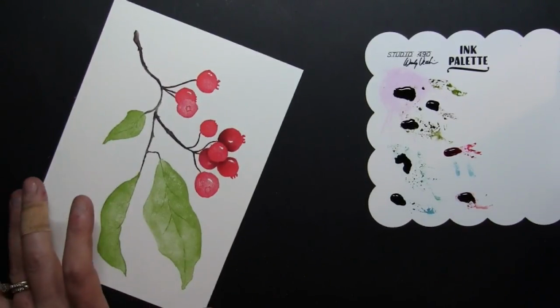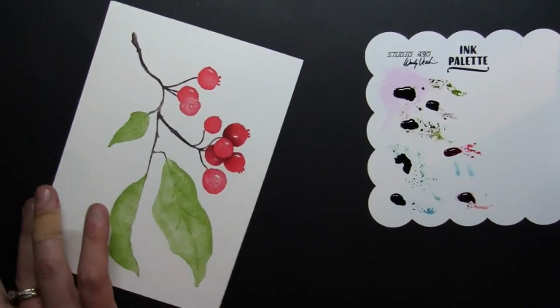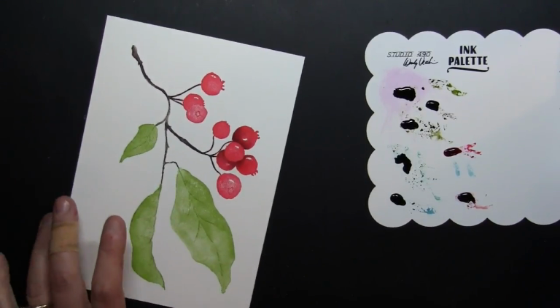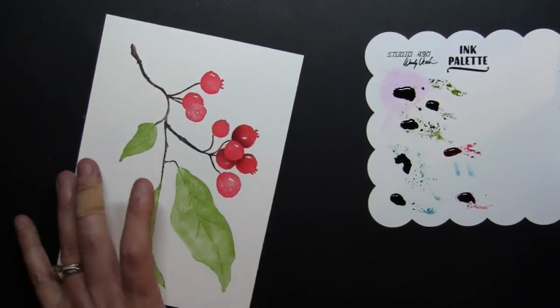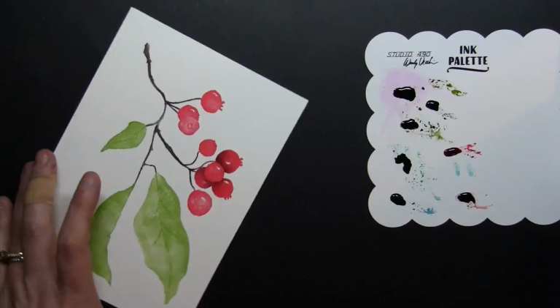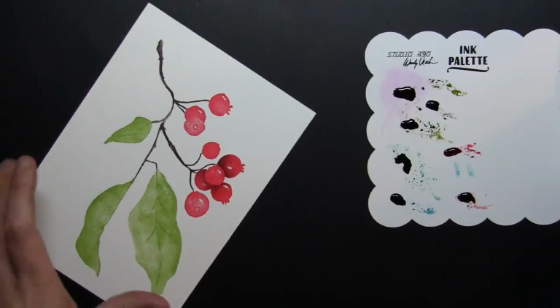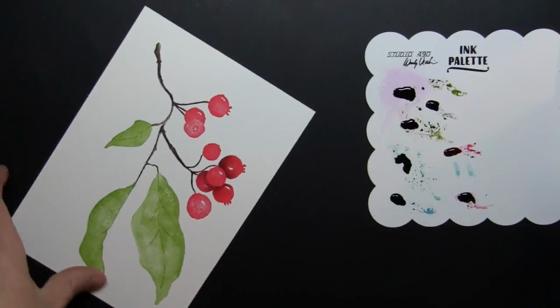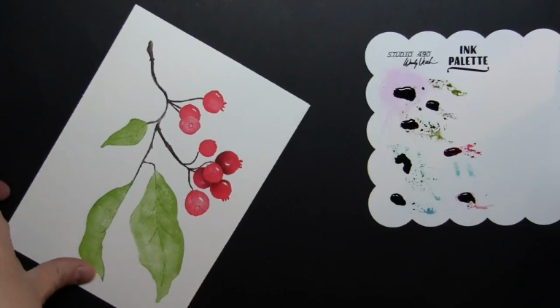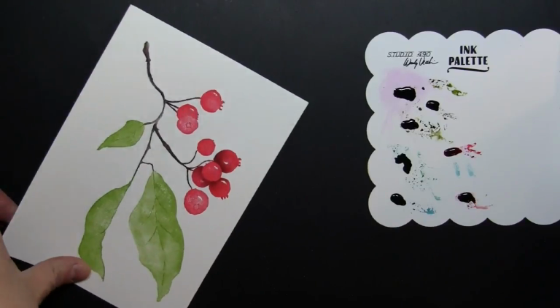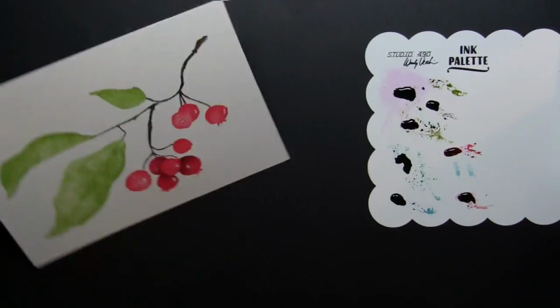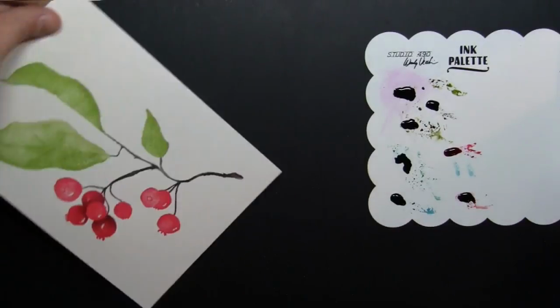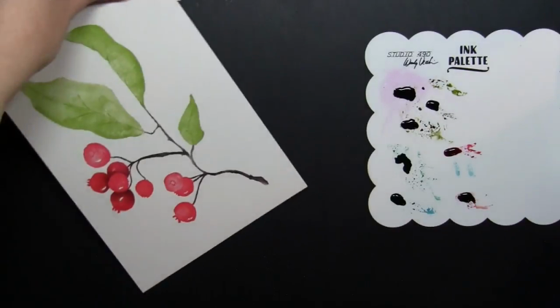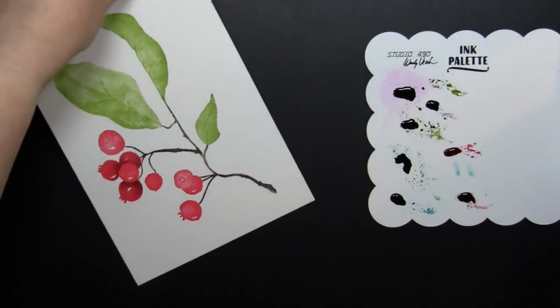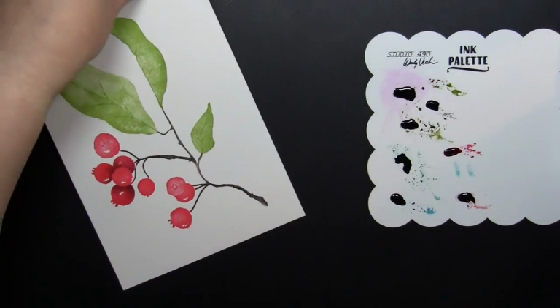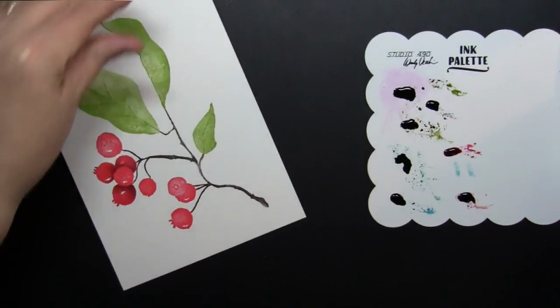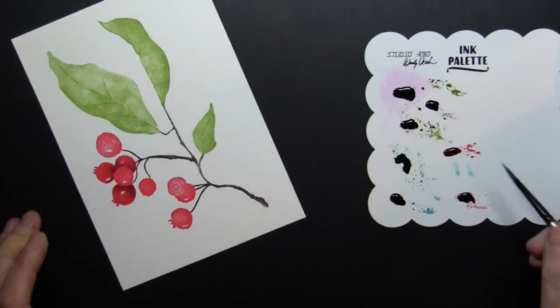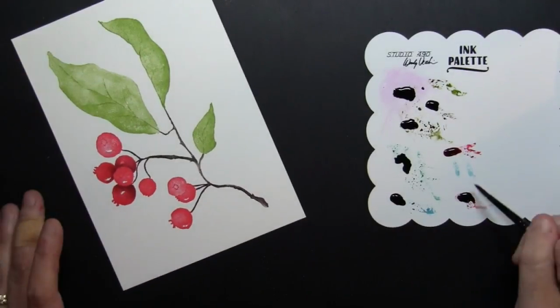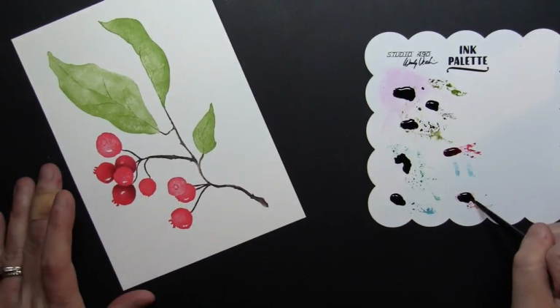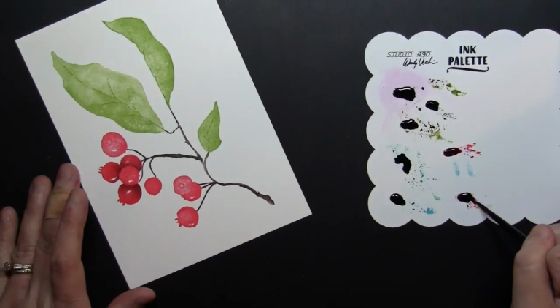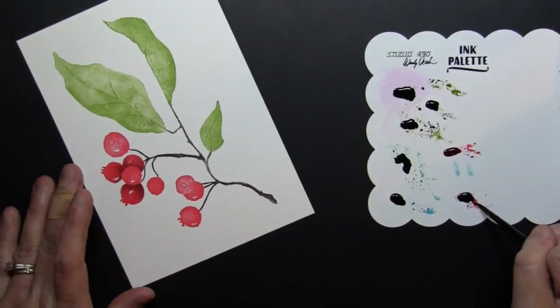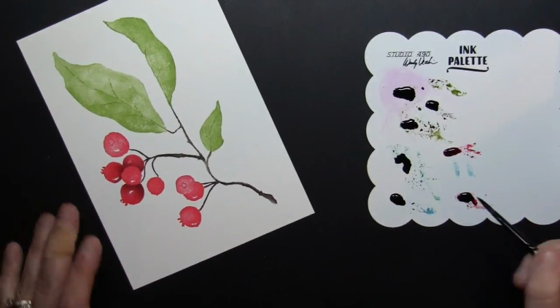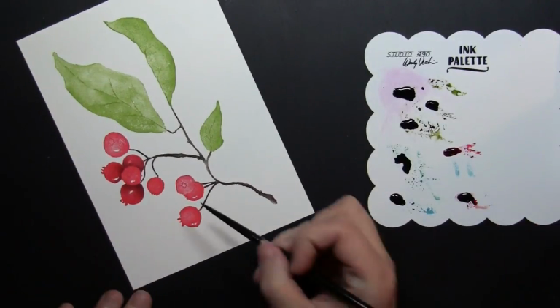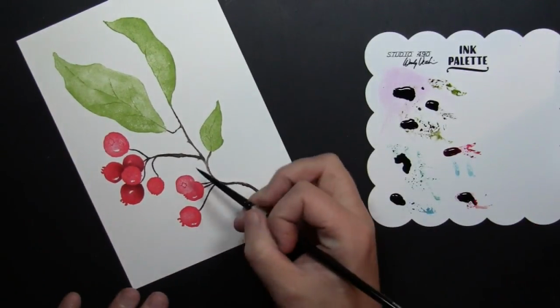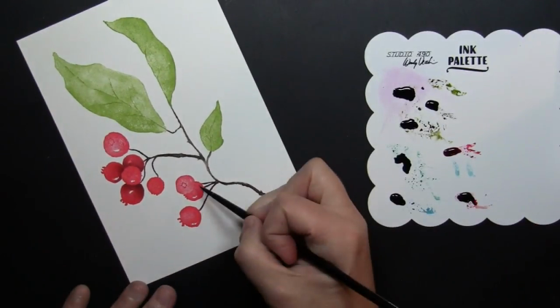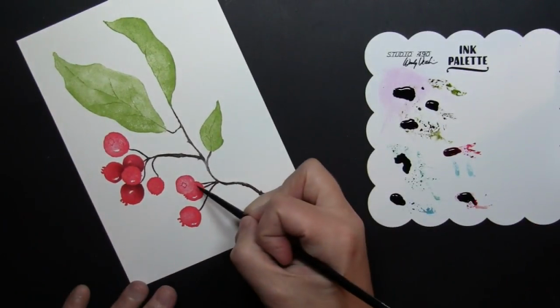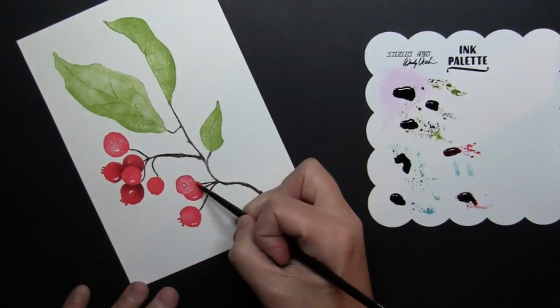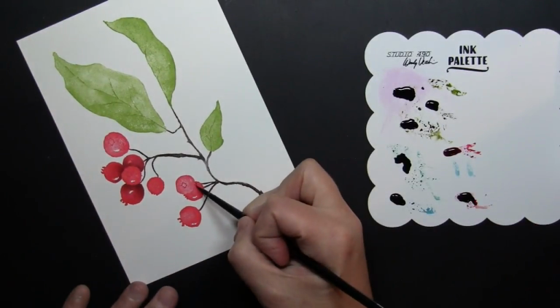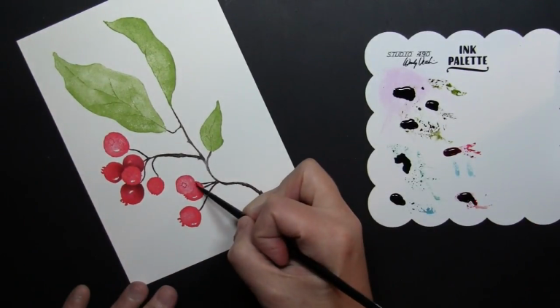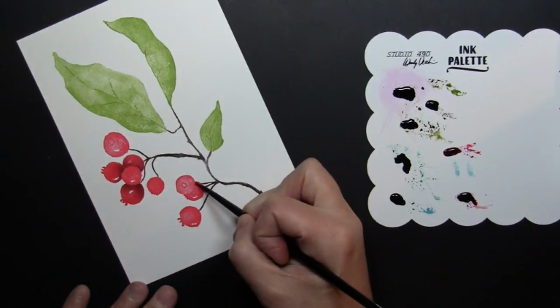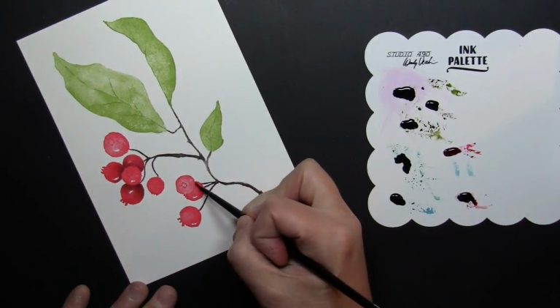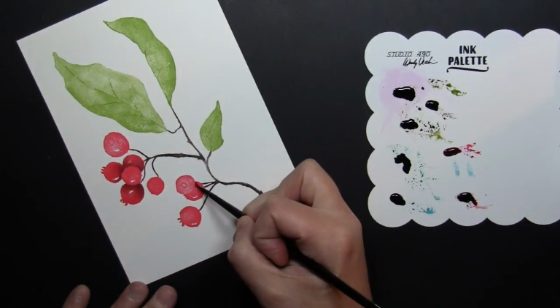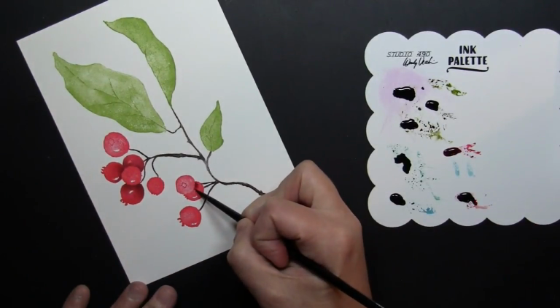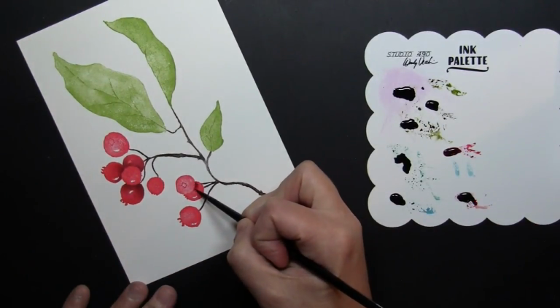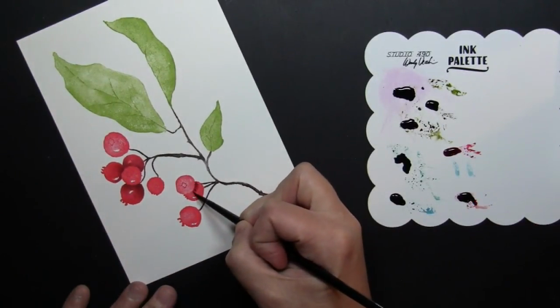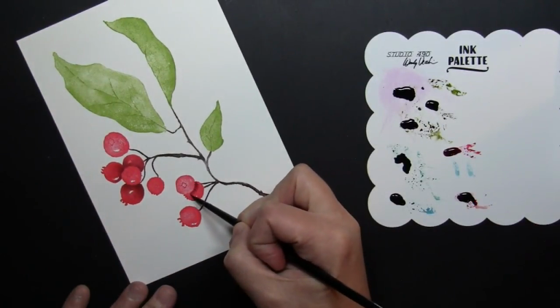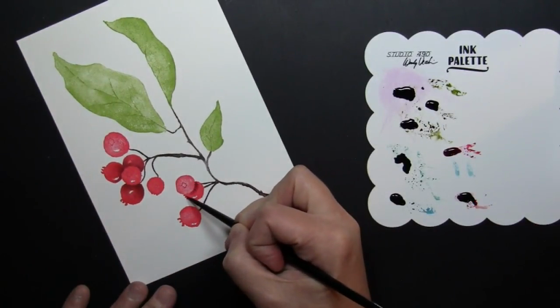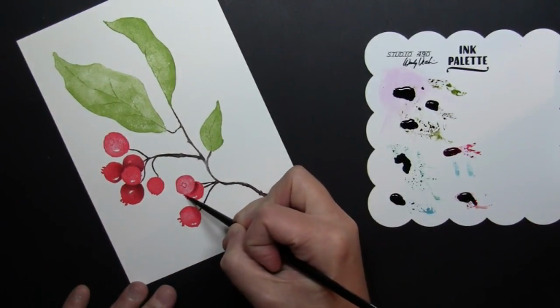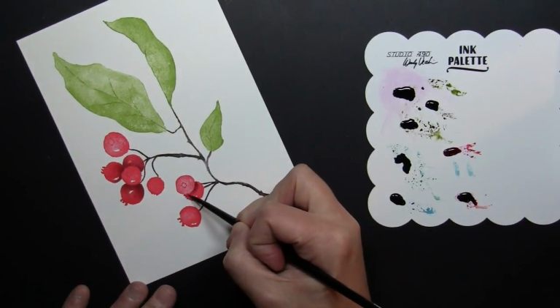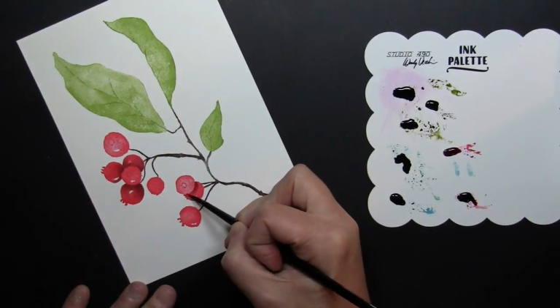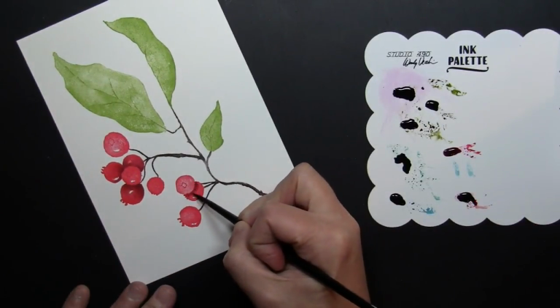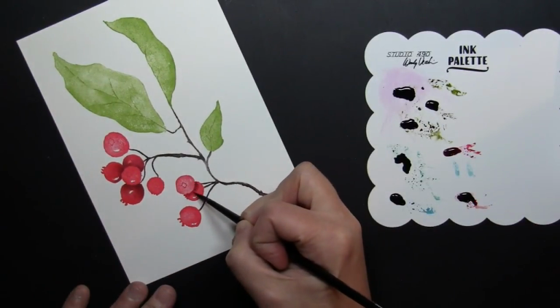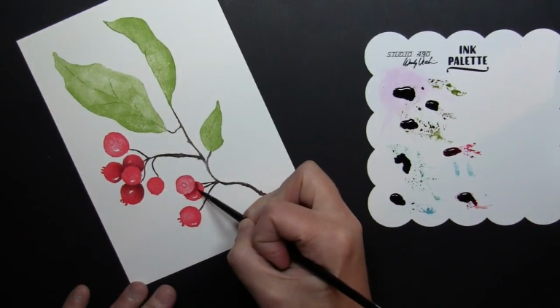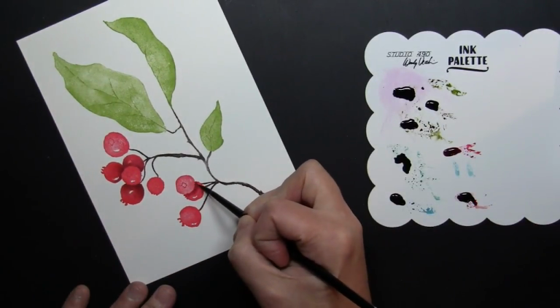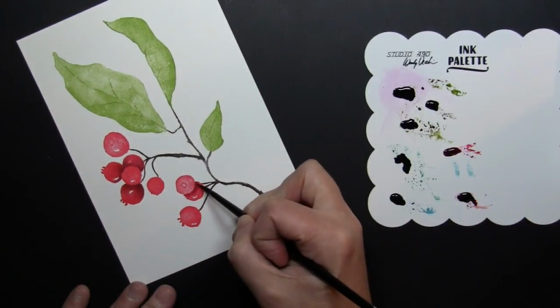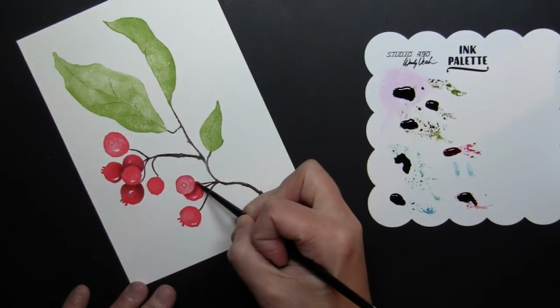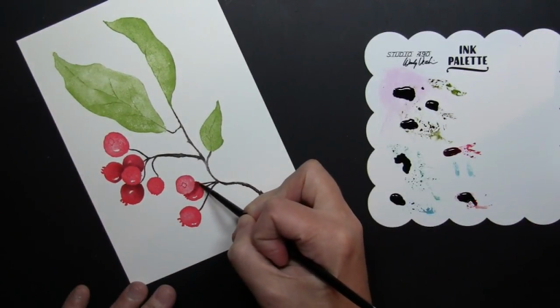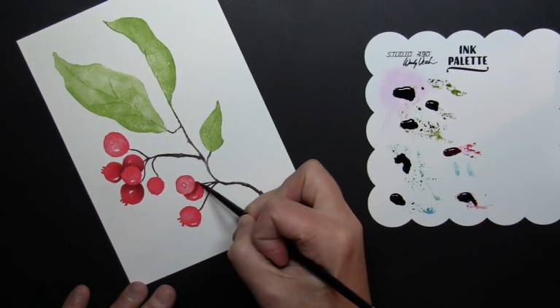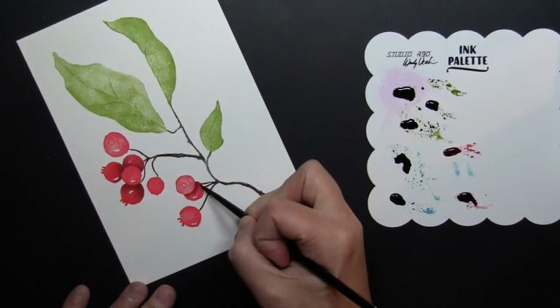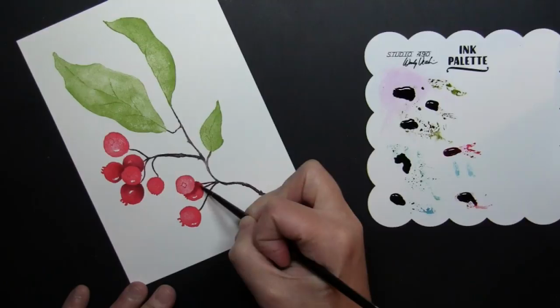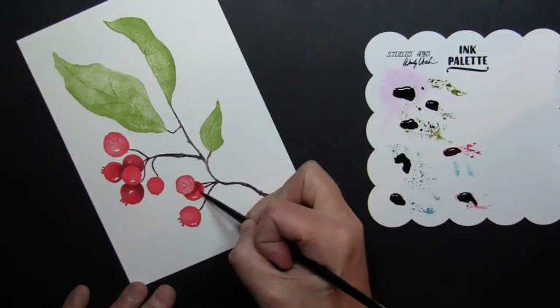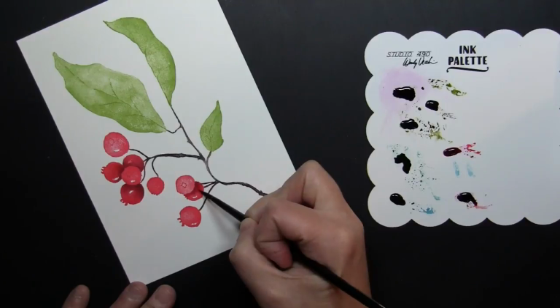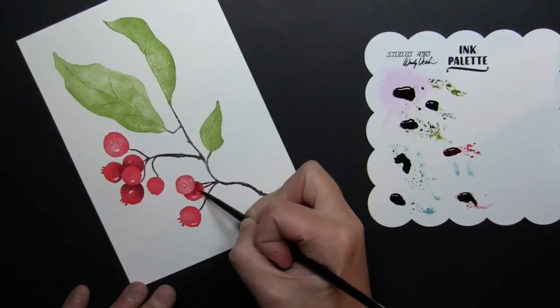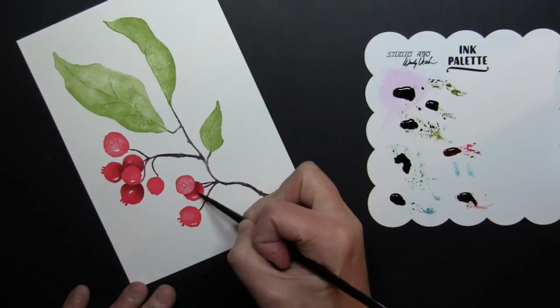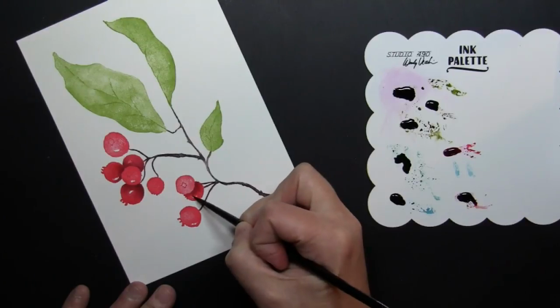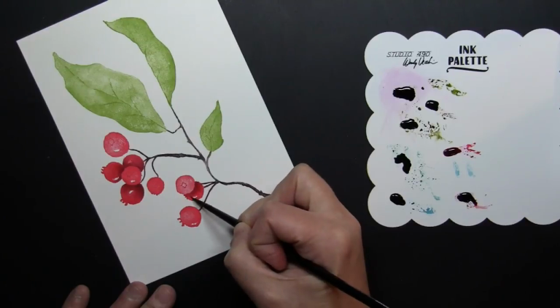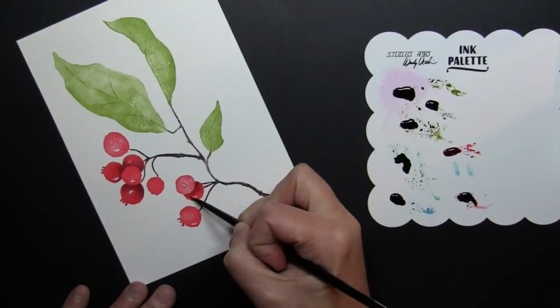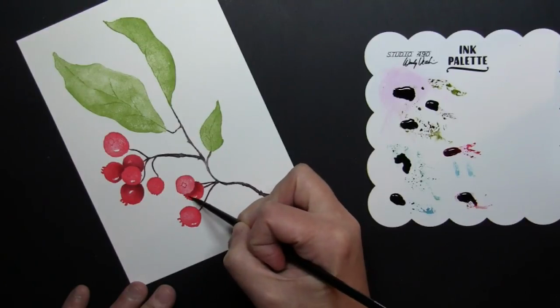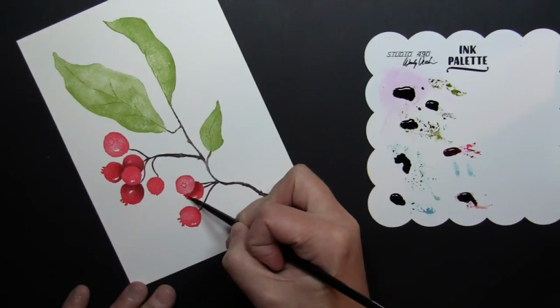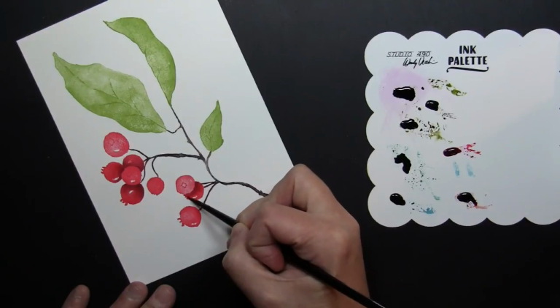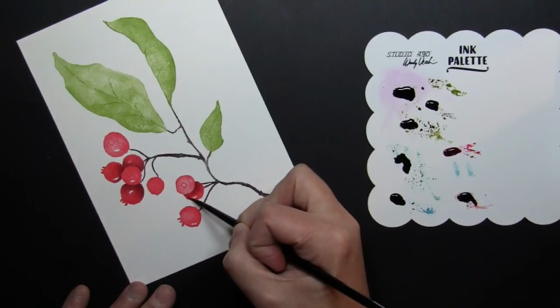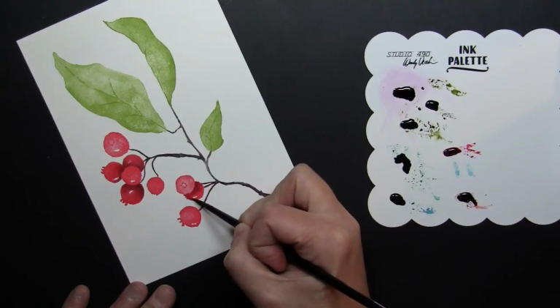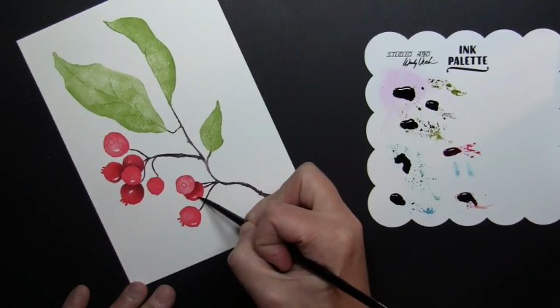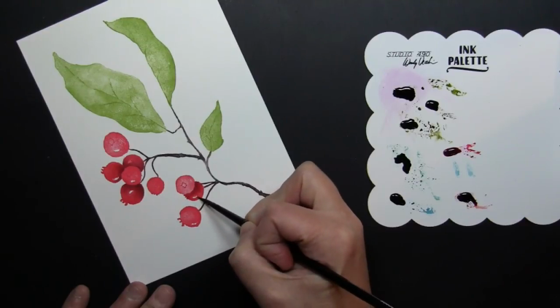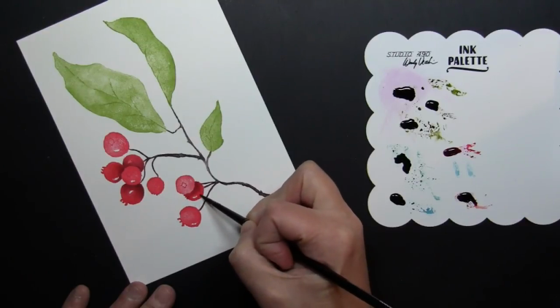I love how once you add just that little touch of shading, those berries really come to life and look so three dimensional.